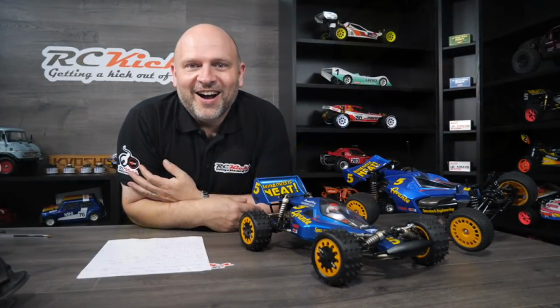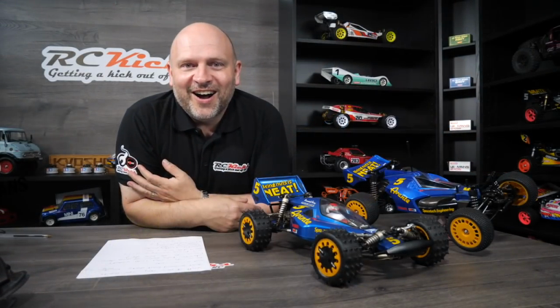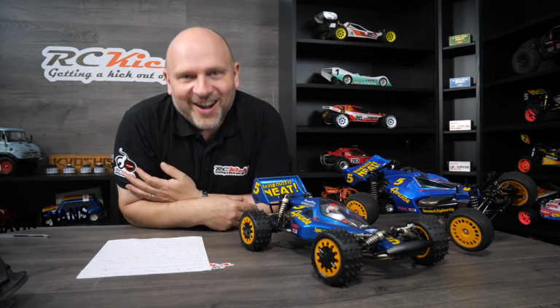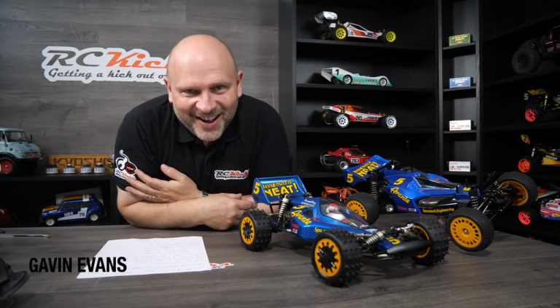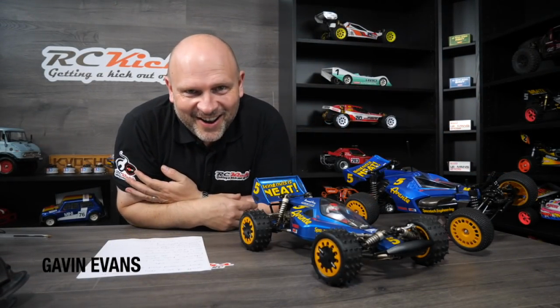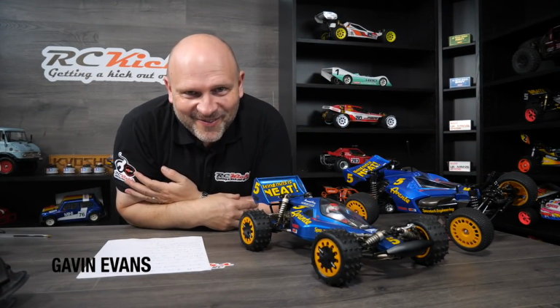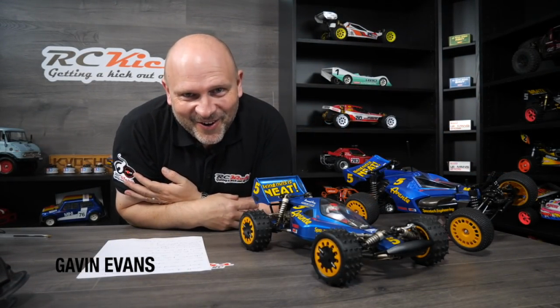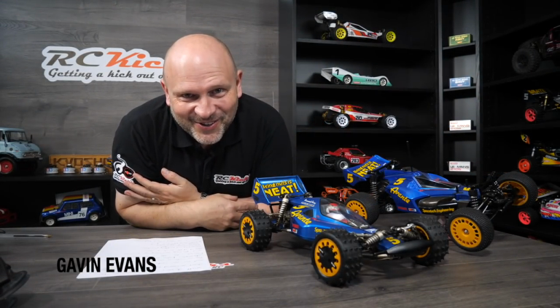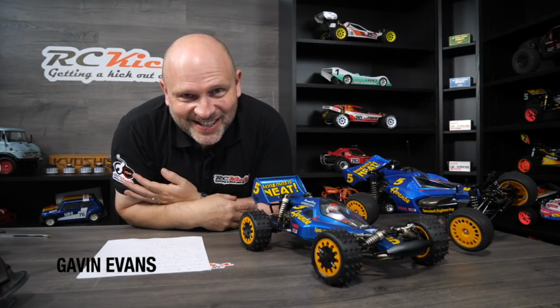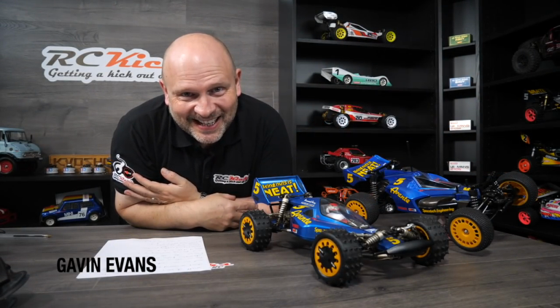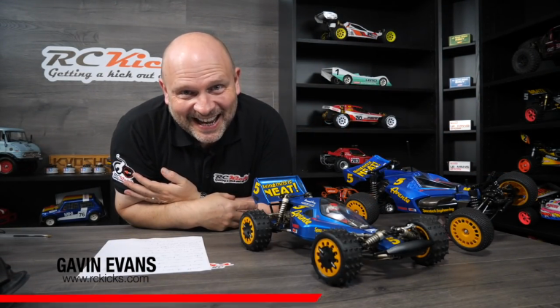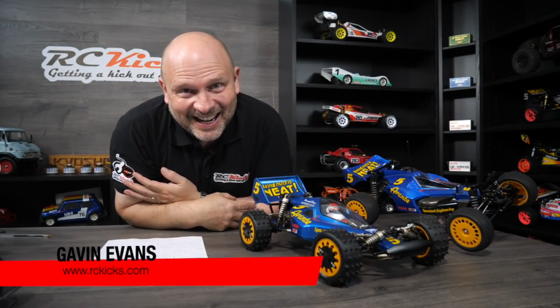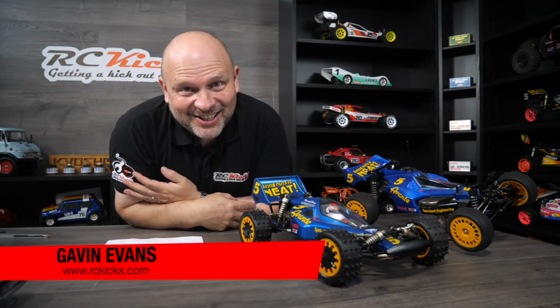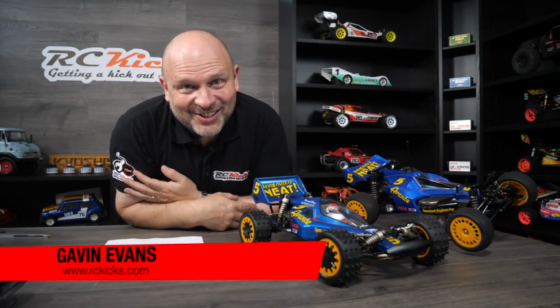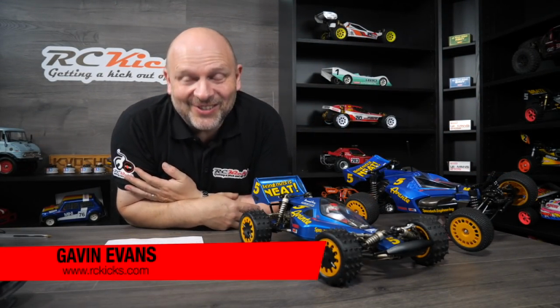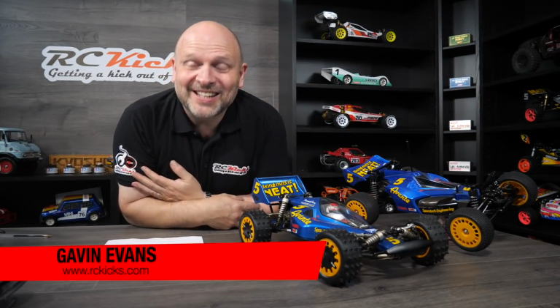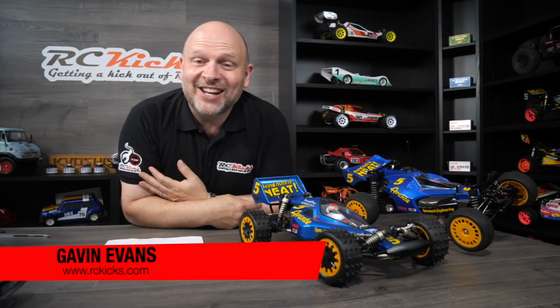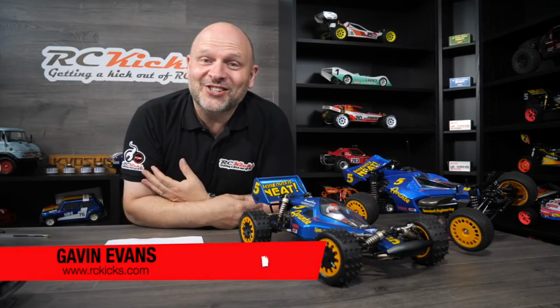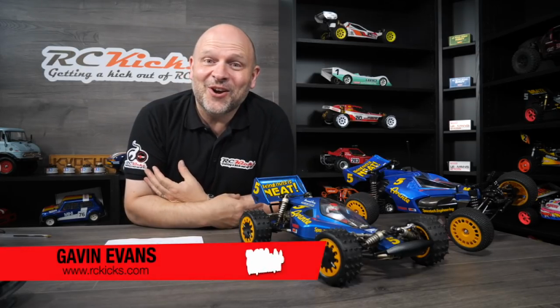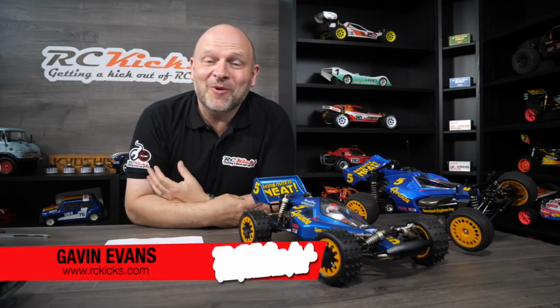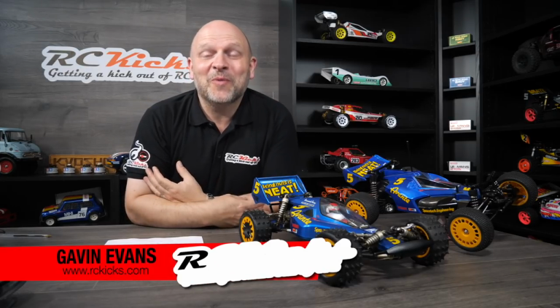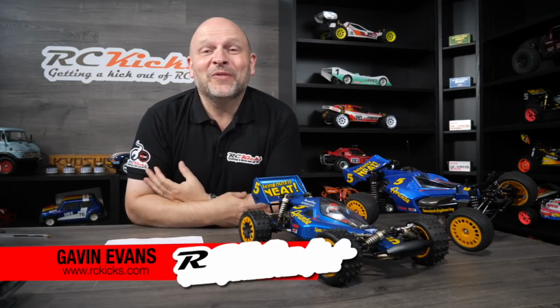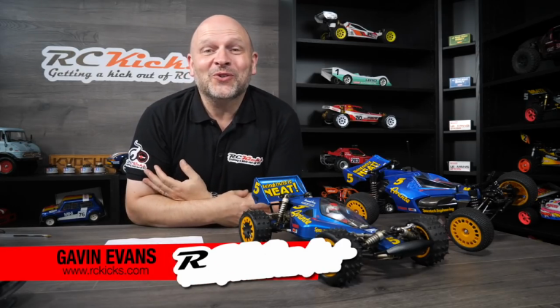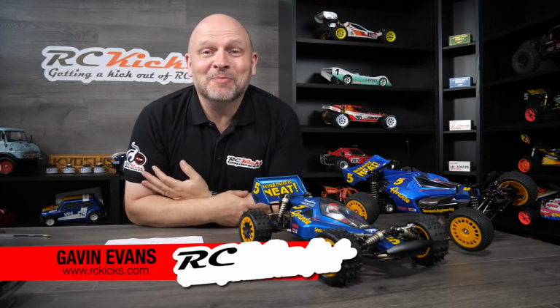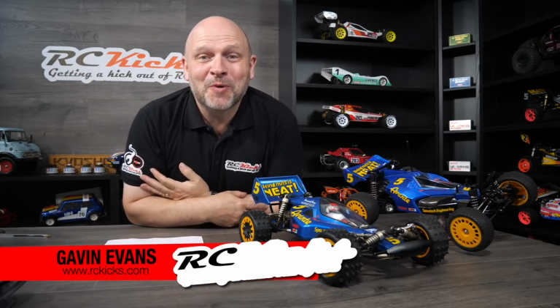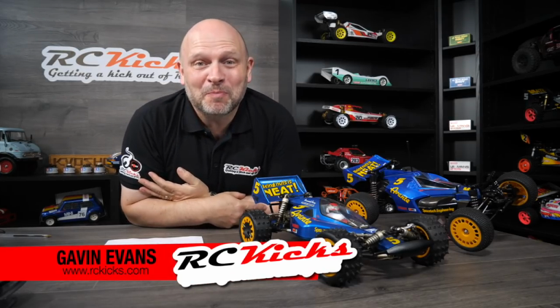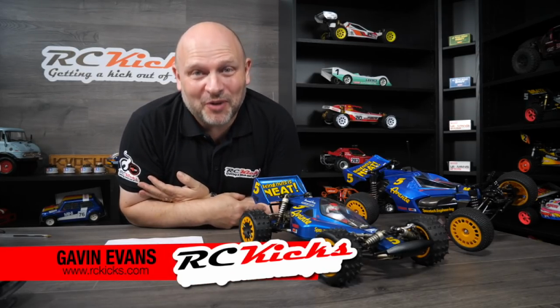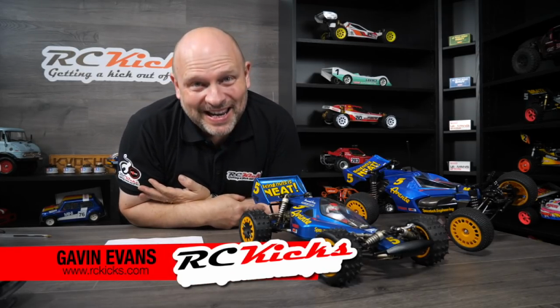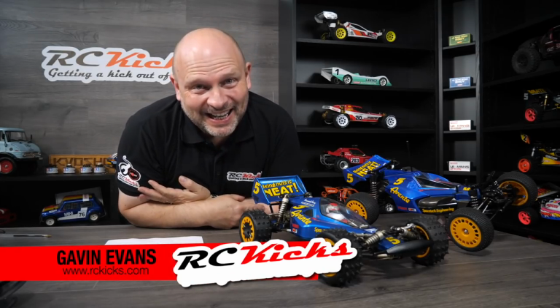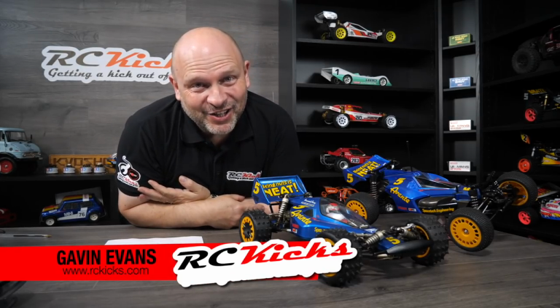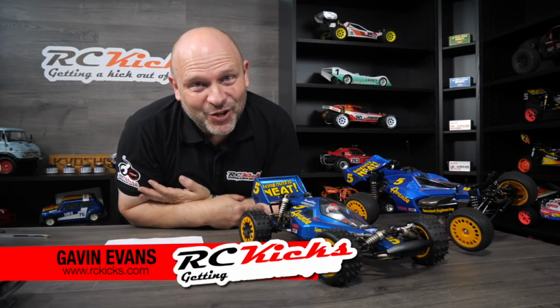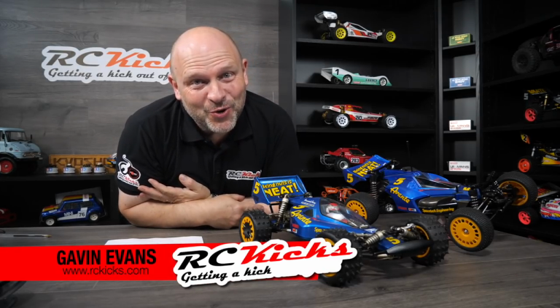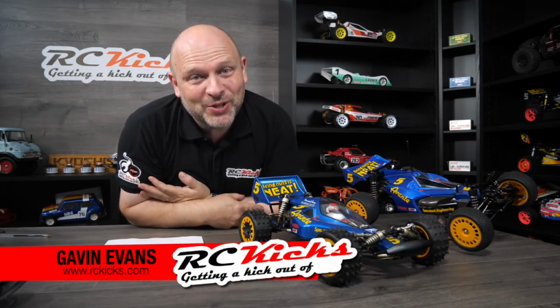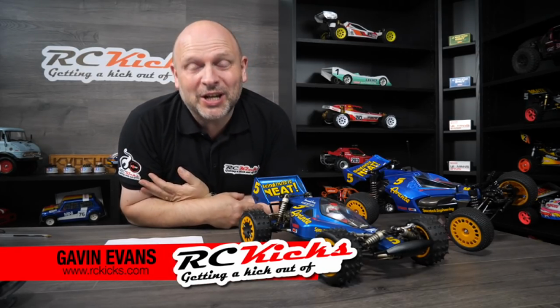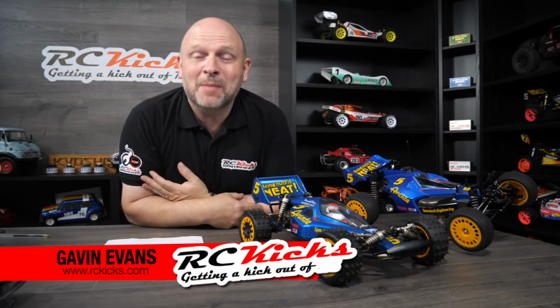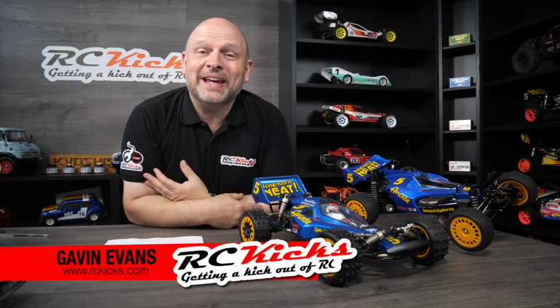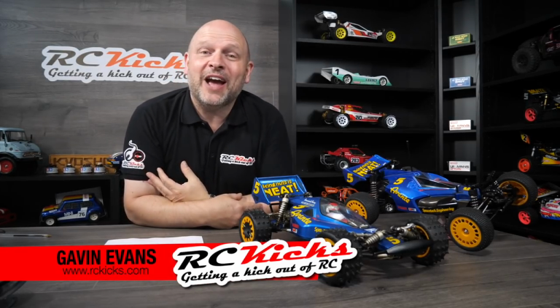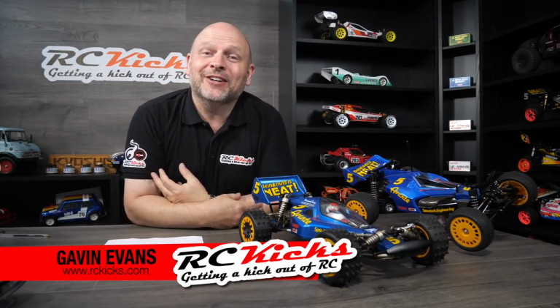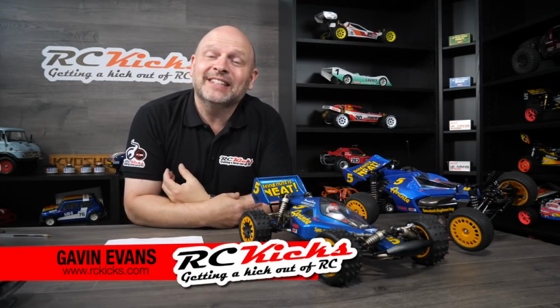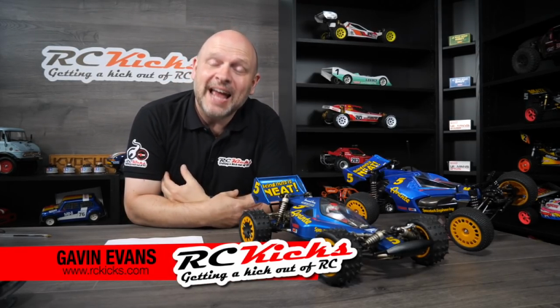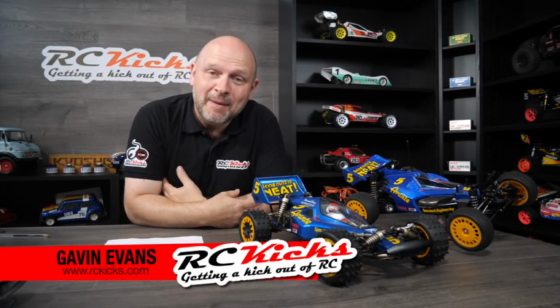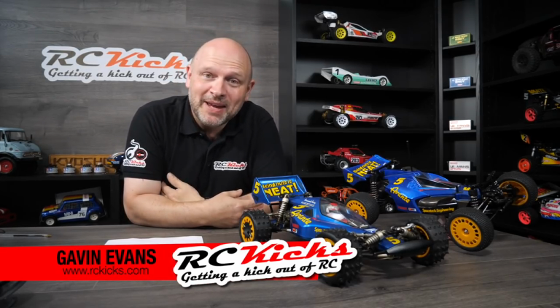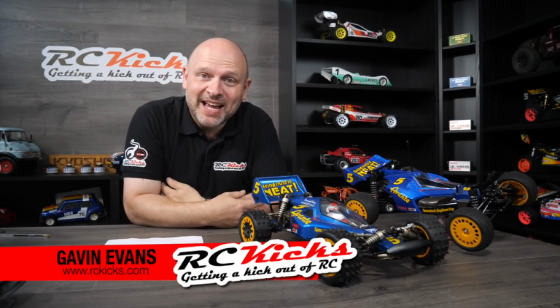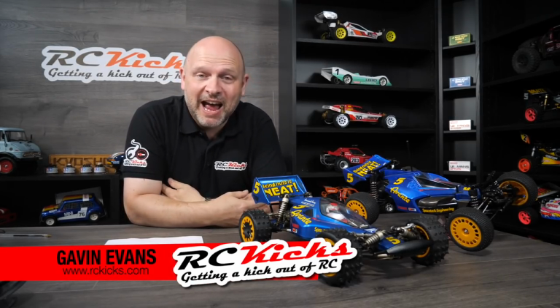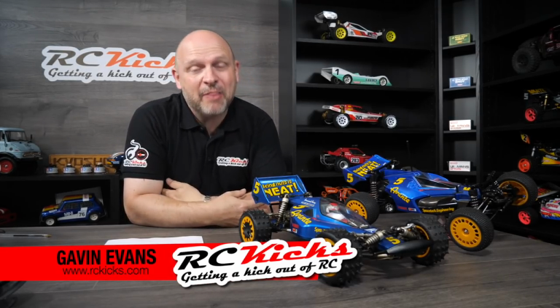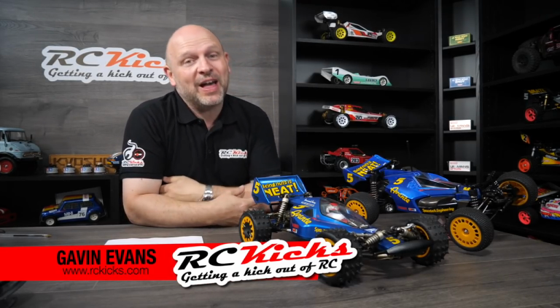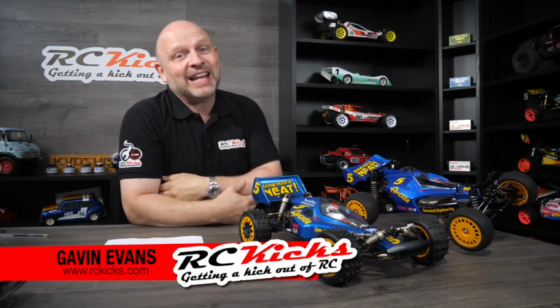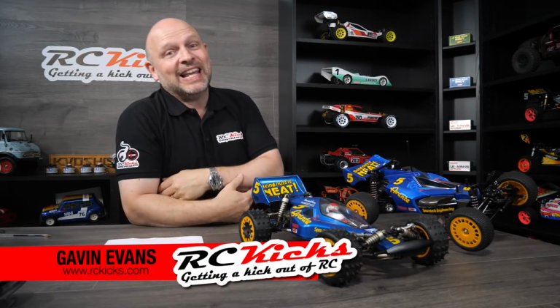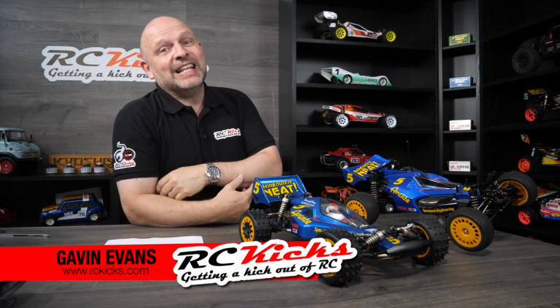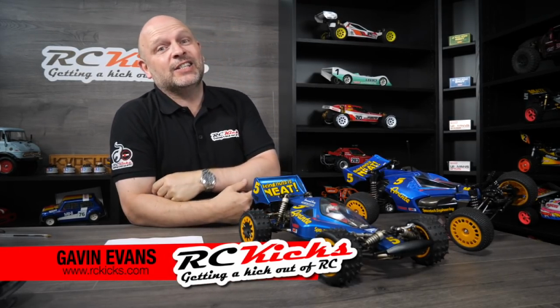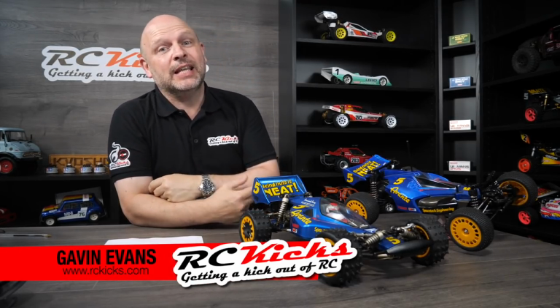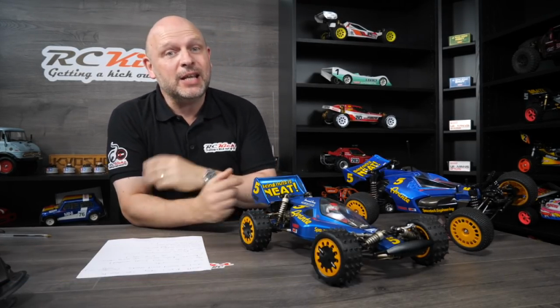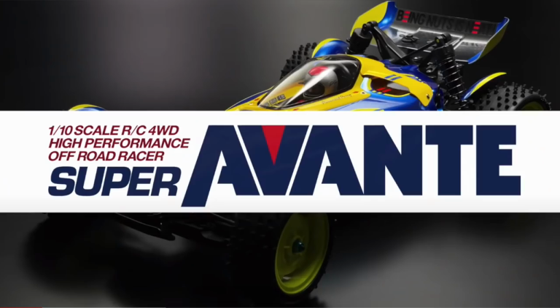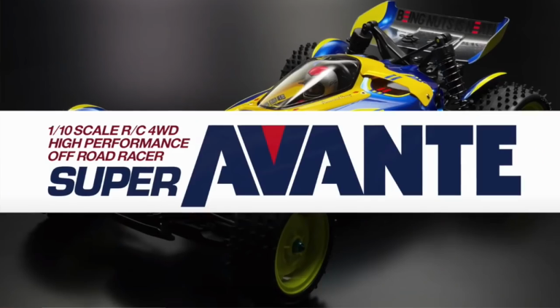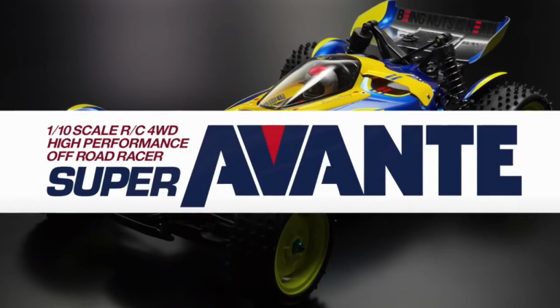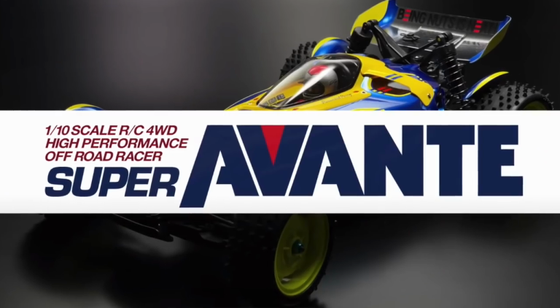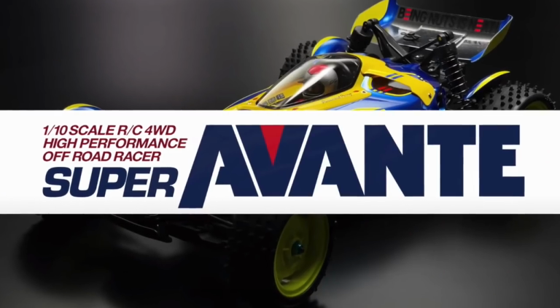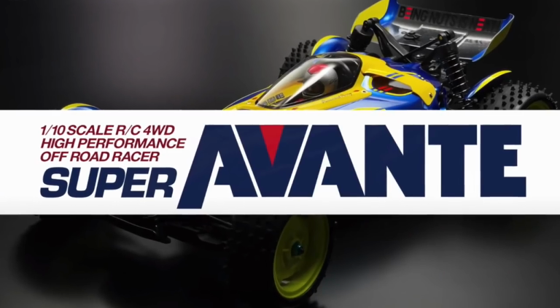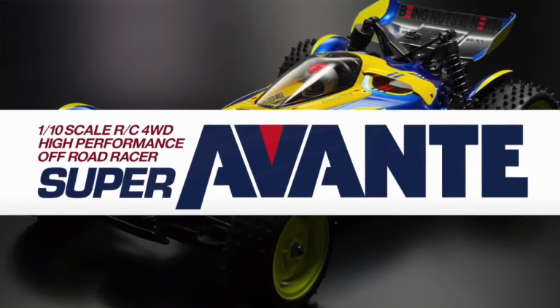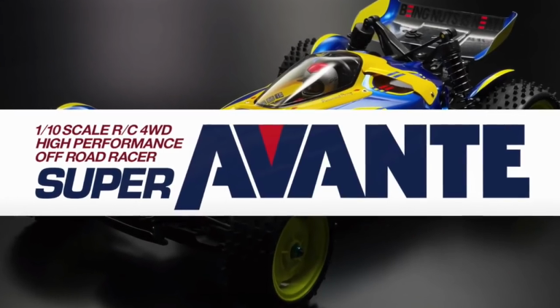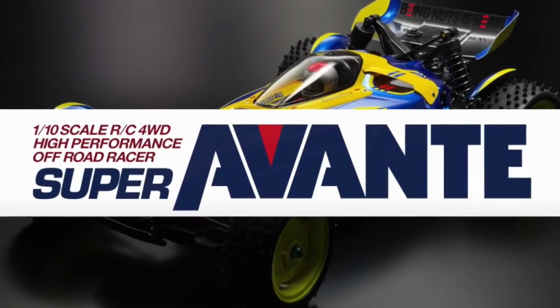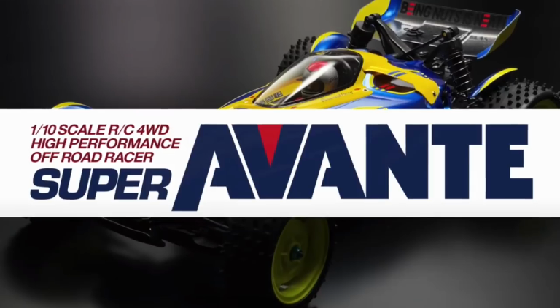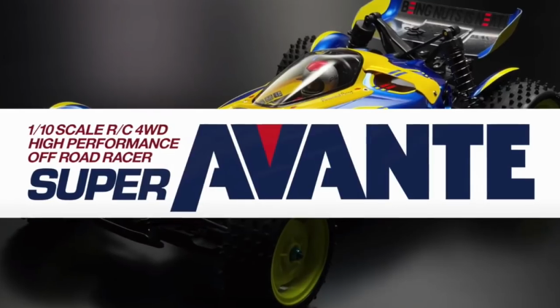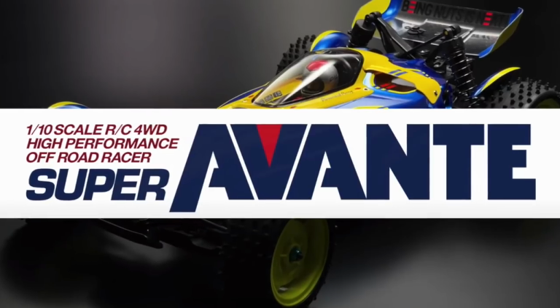Hi, welcome to RC Kicks. On today's show, we've got some more breaking news coming out of Tamiya, and that is the Super Avanti.